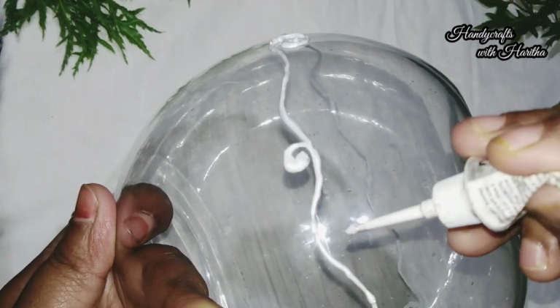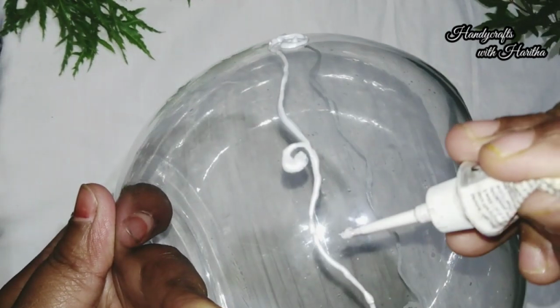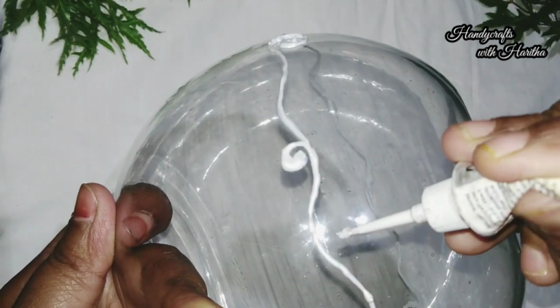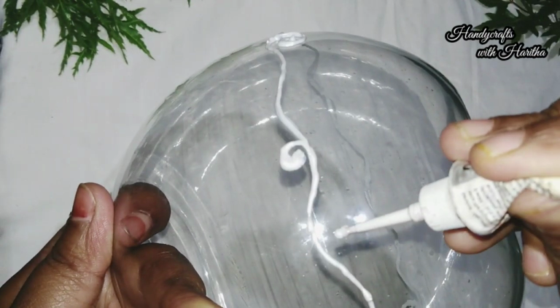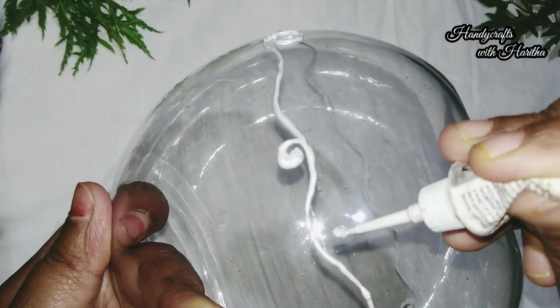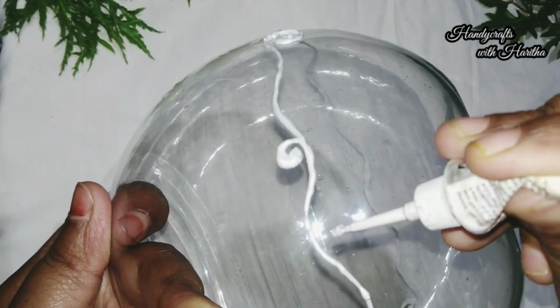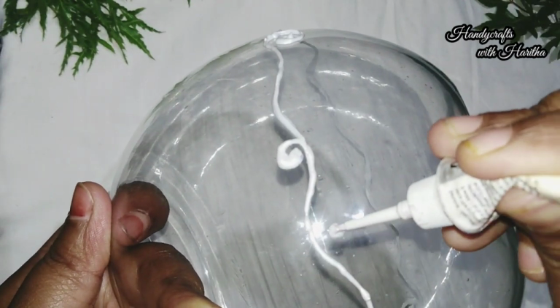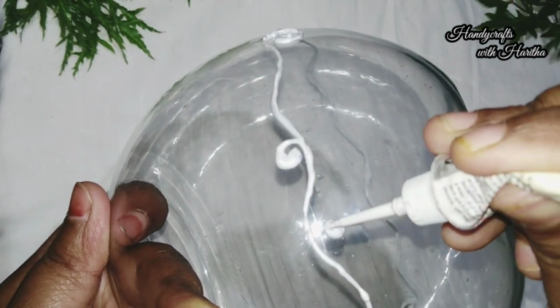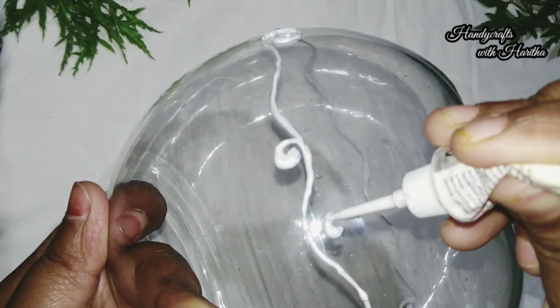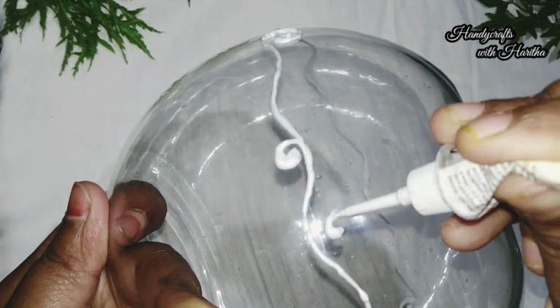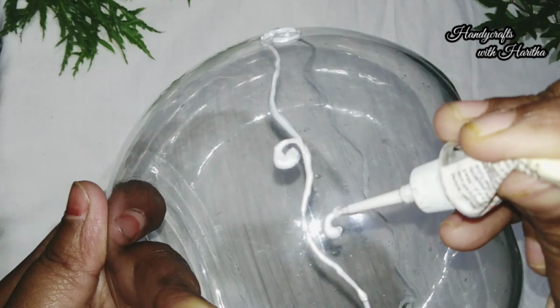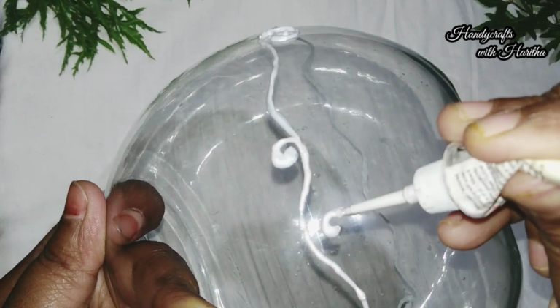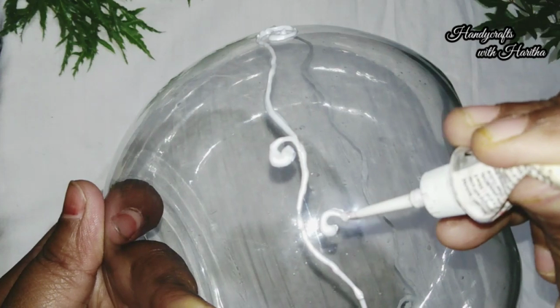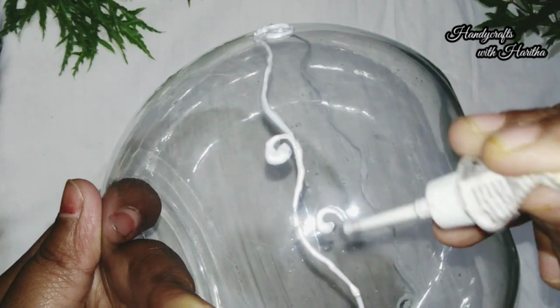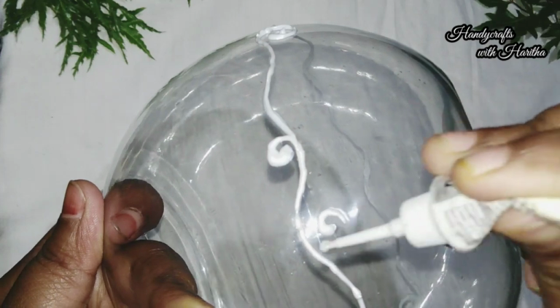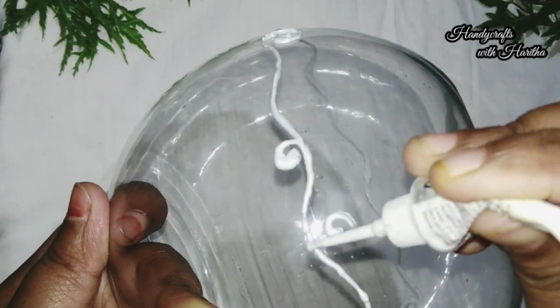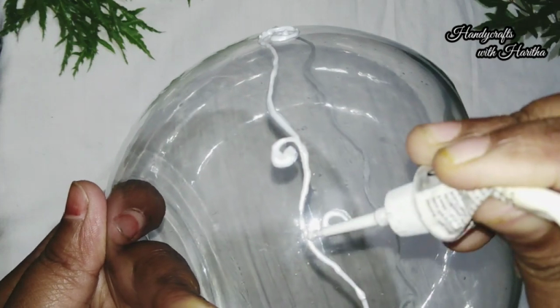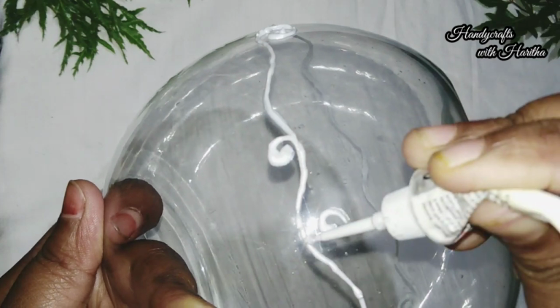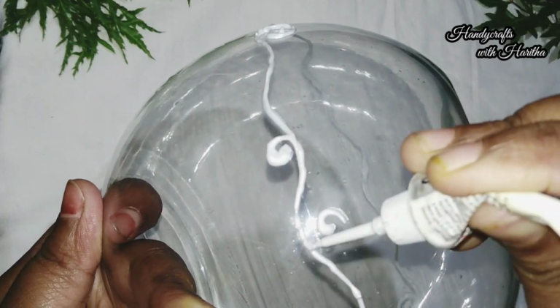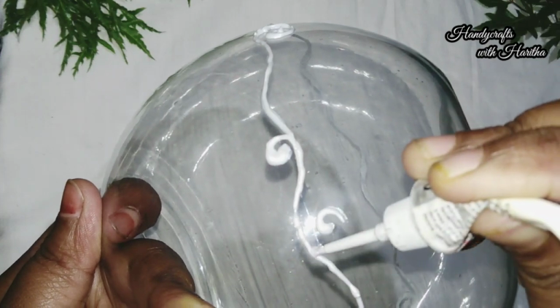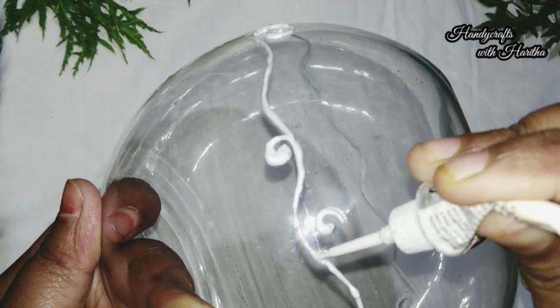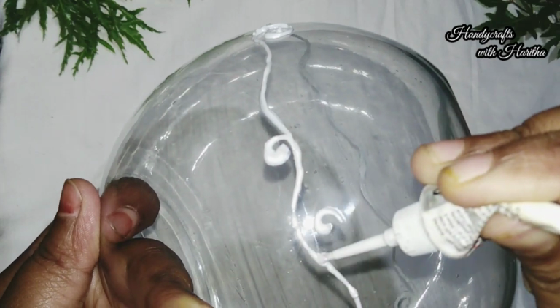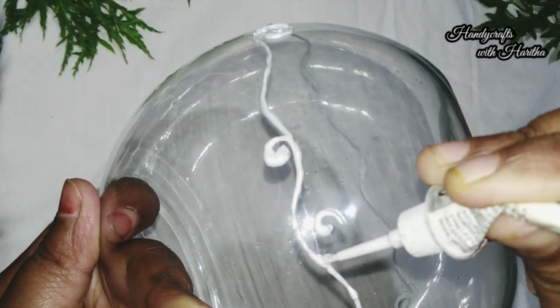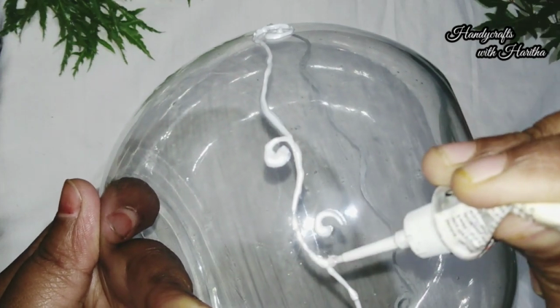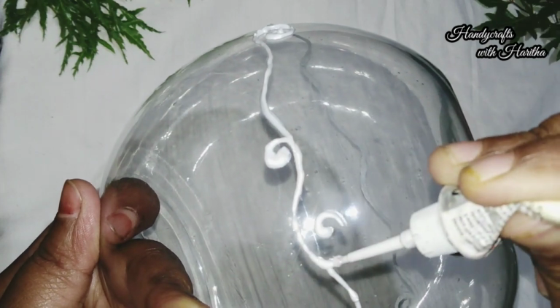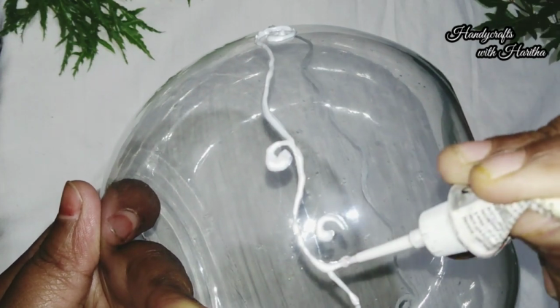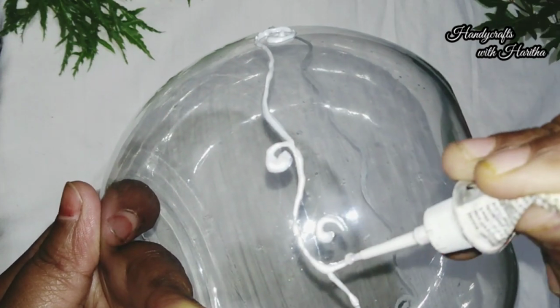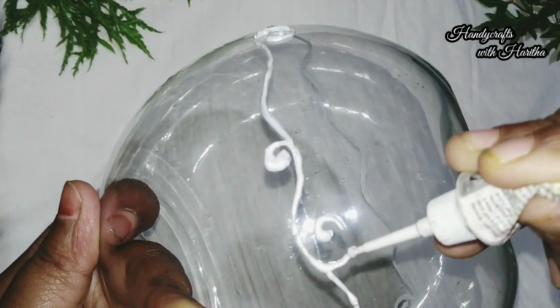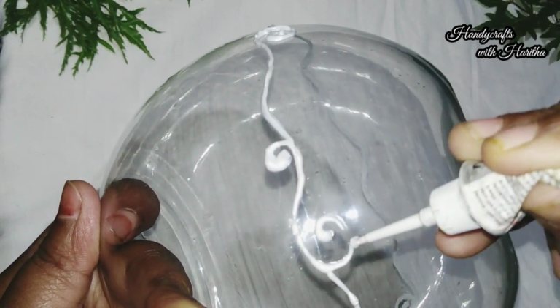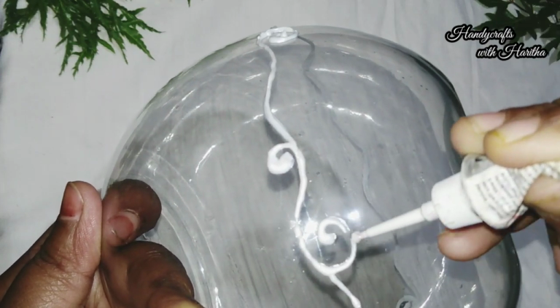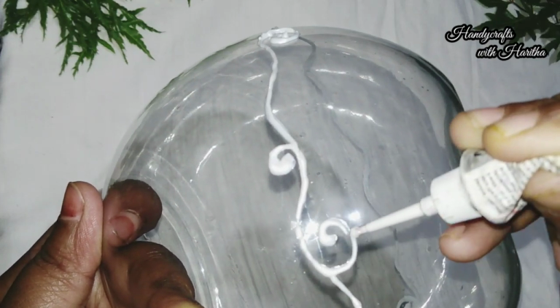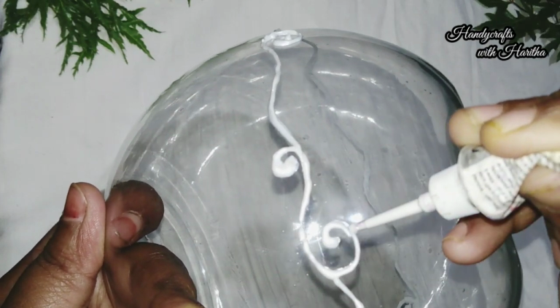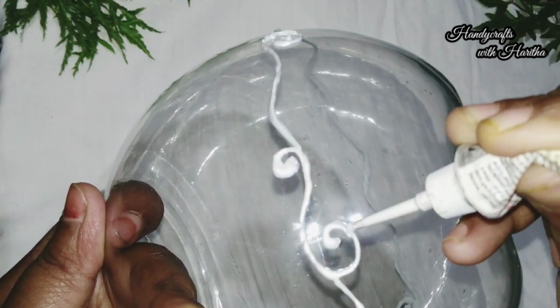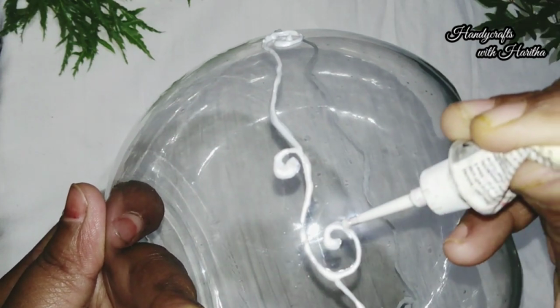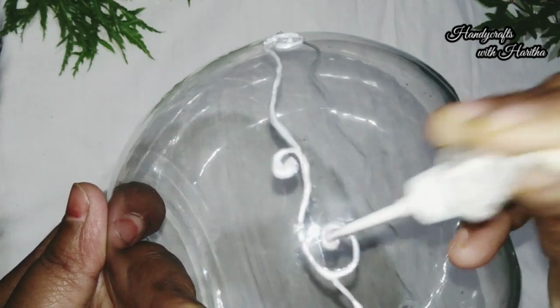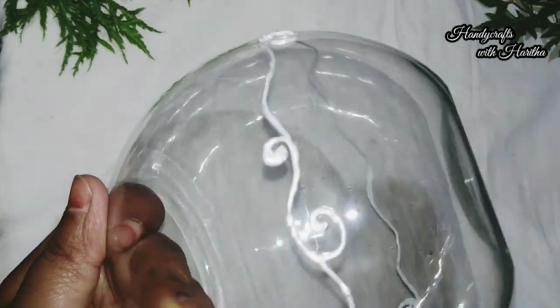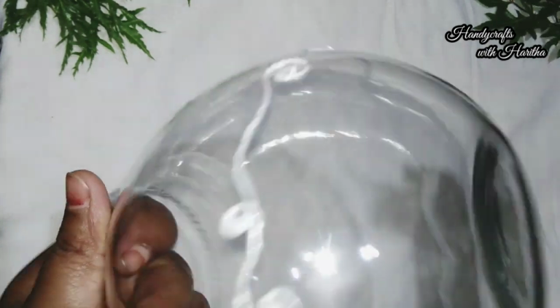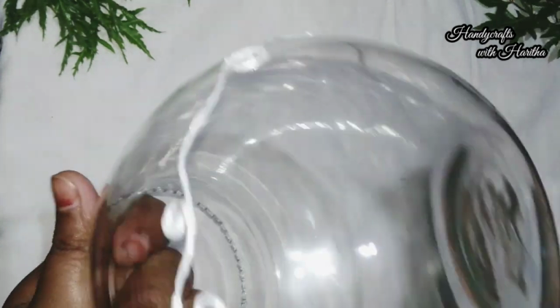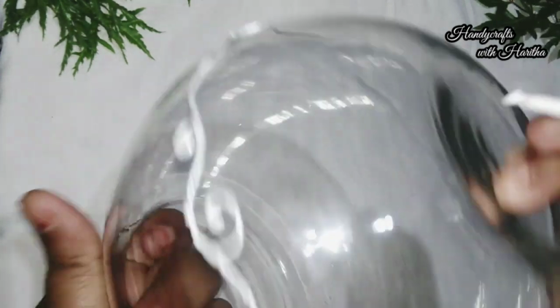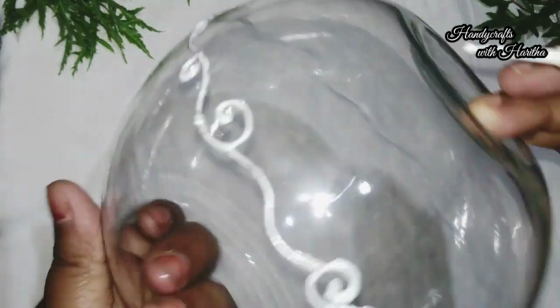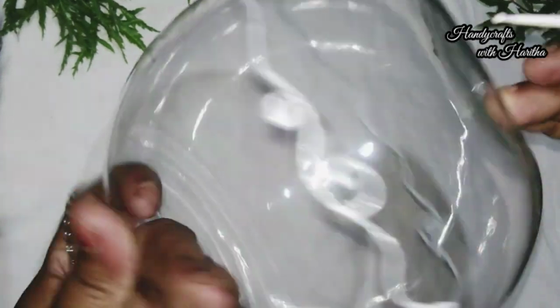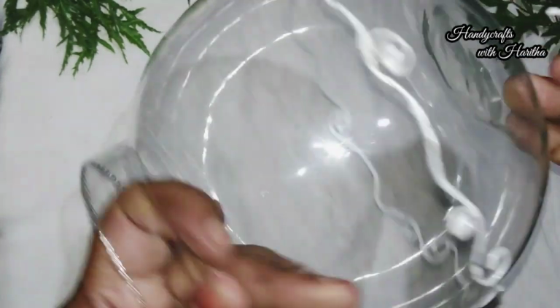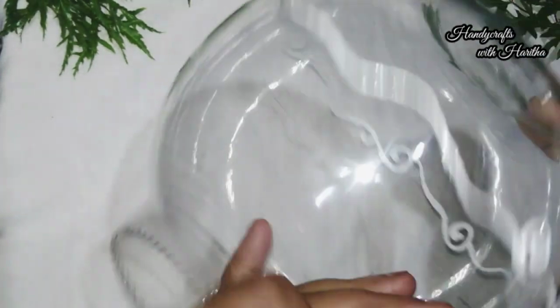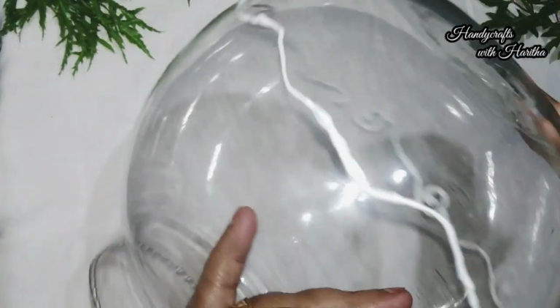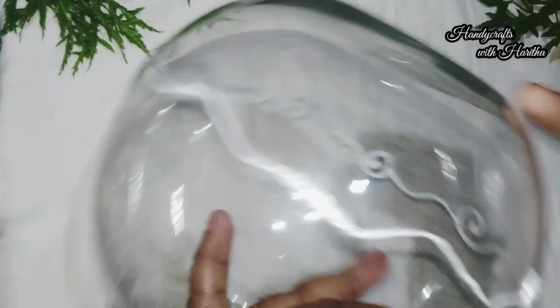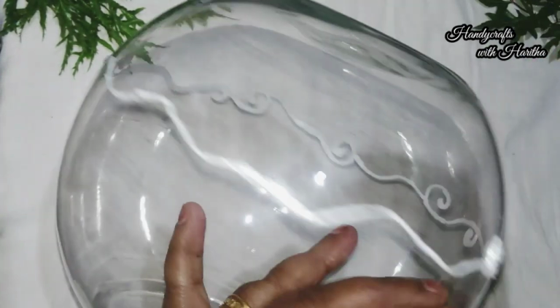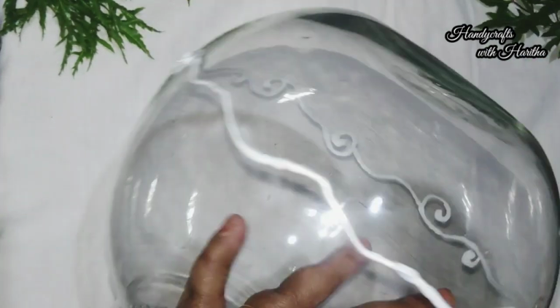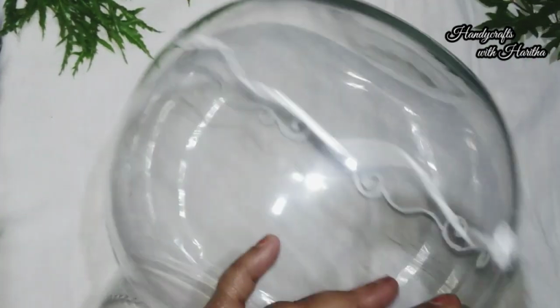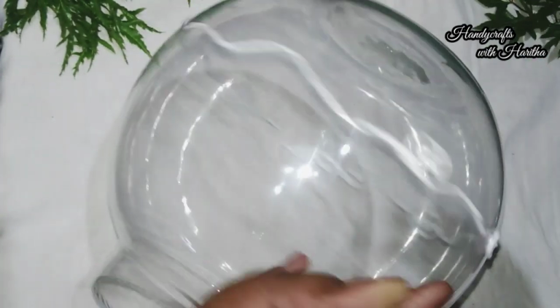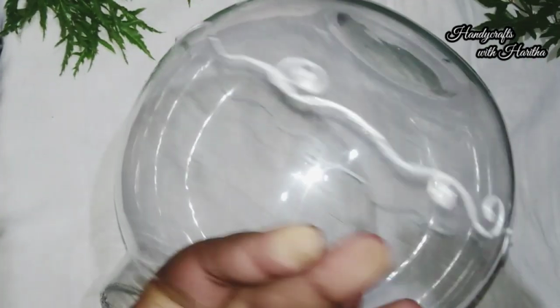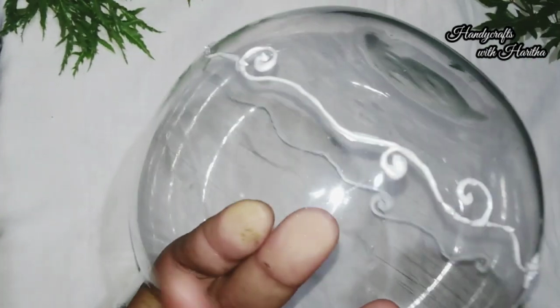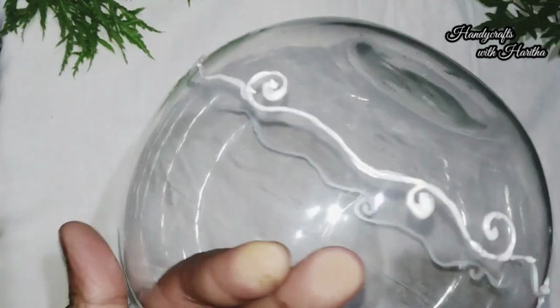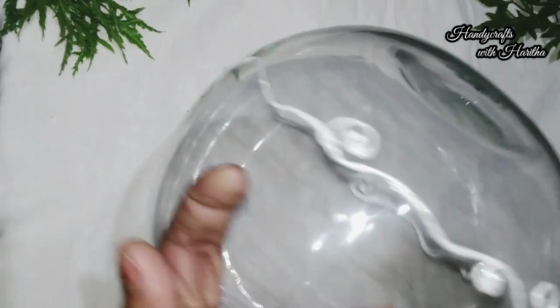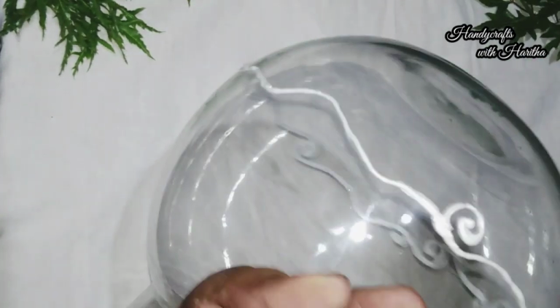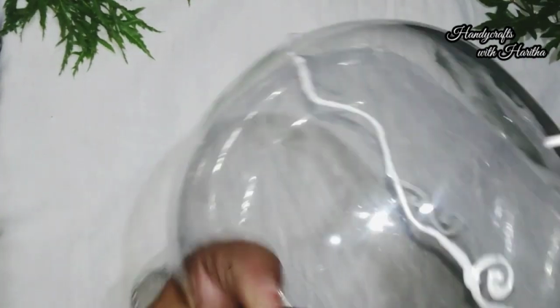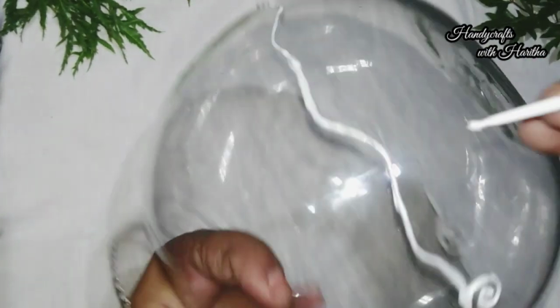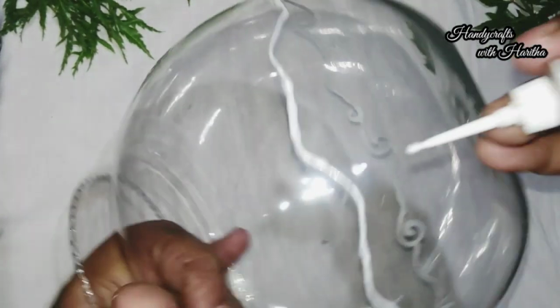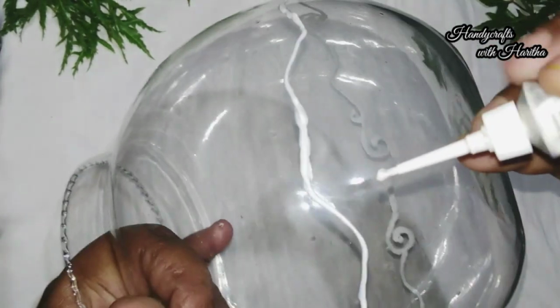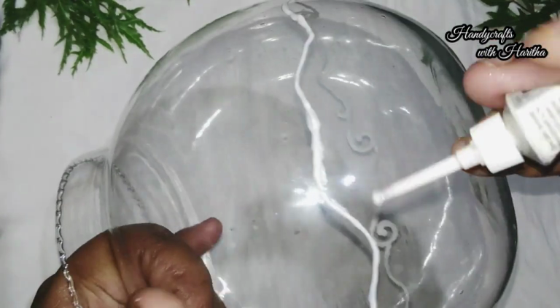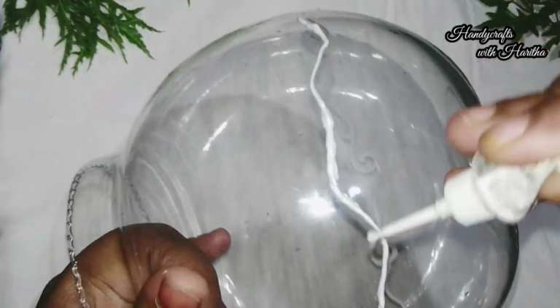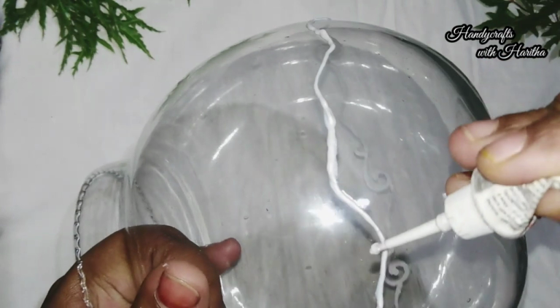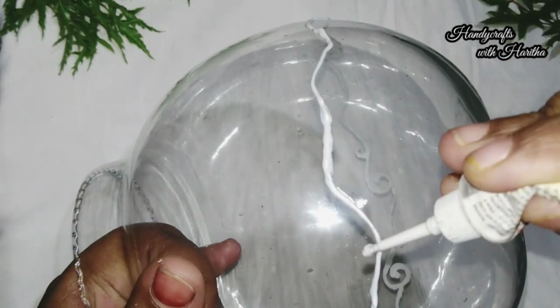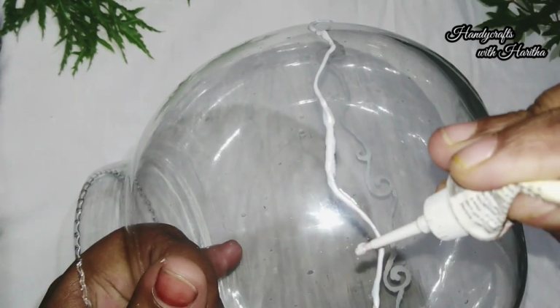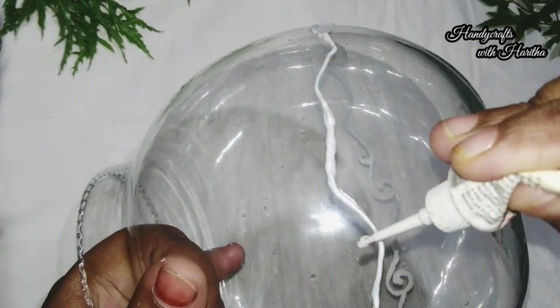I'm going to add a glass paint. Then, you don't have to color it. You can also add a little colour on the bottom of the bowl.